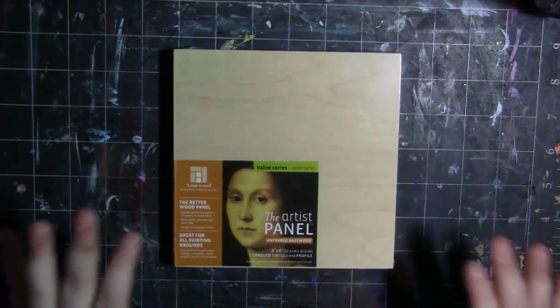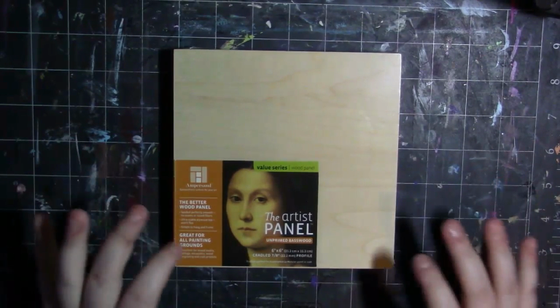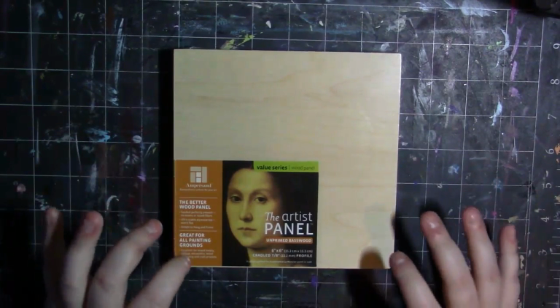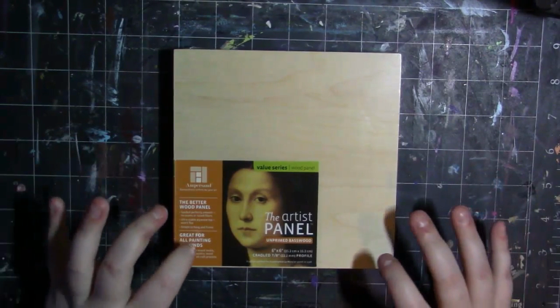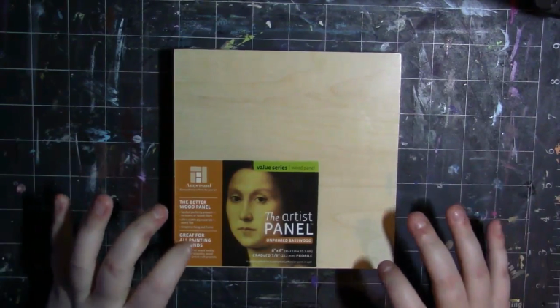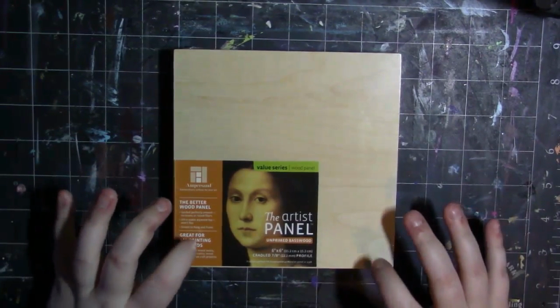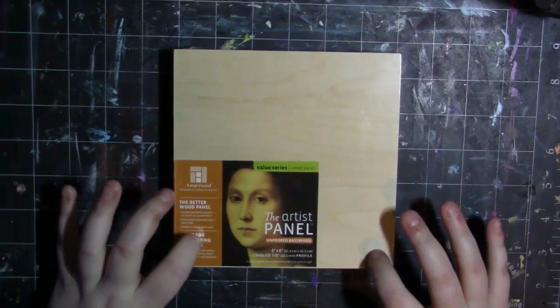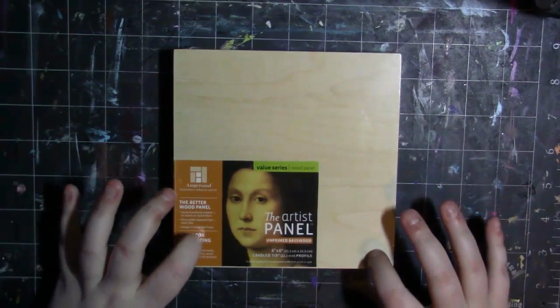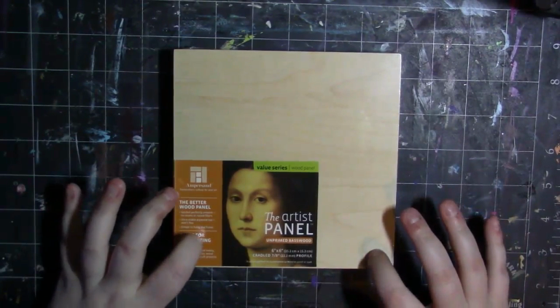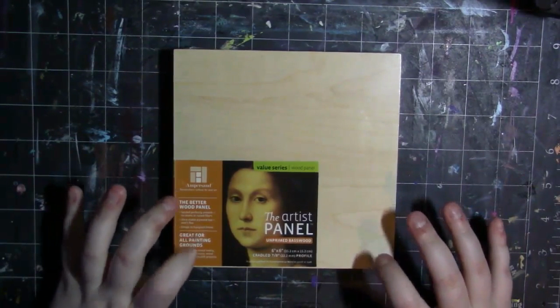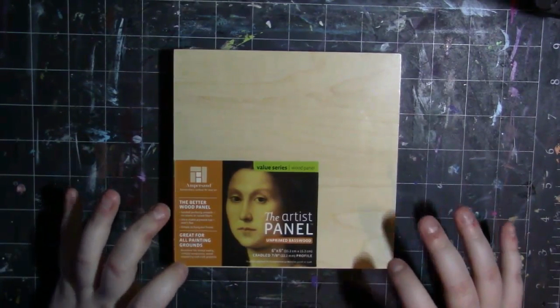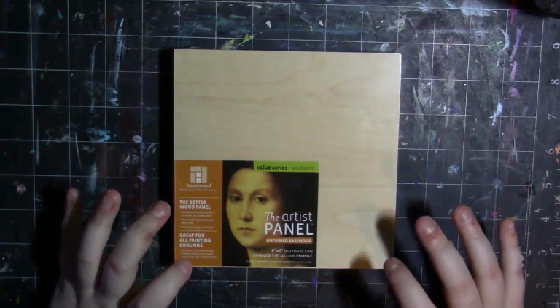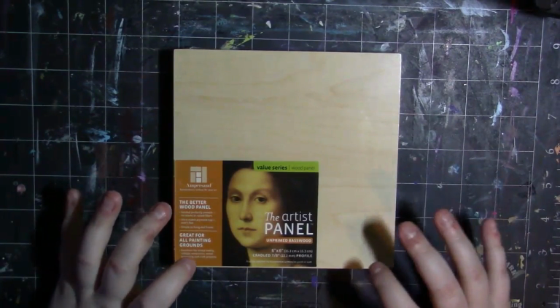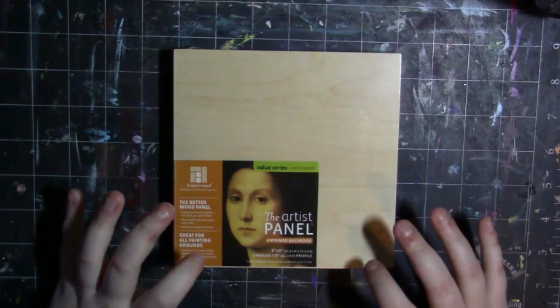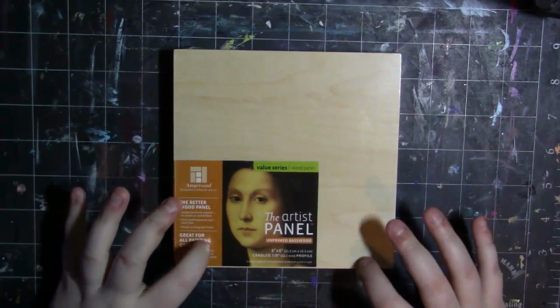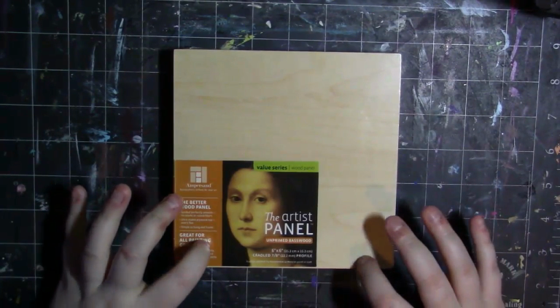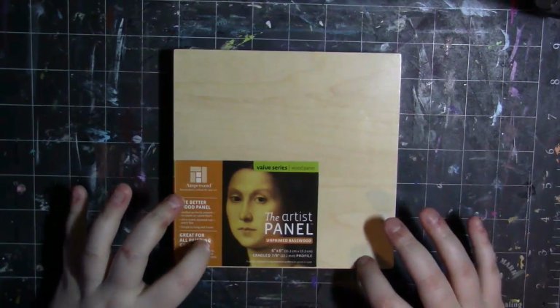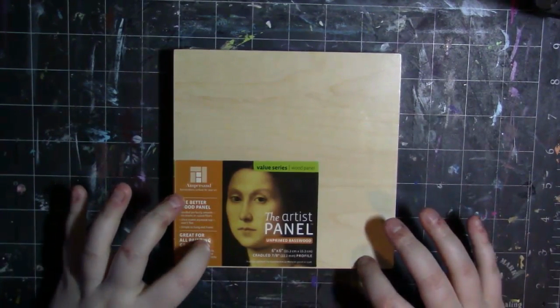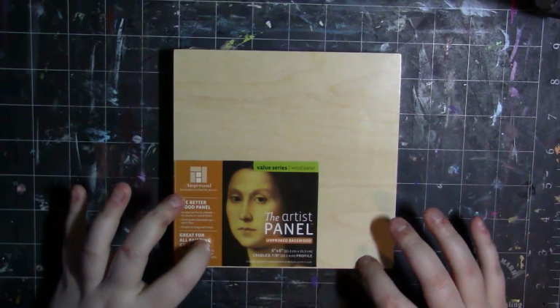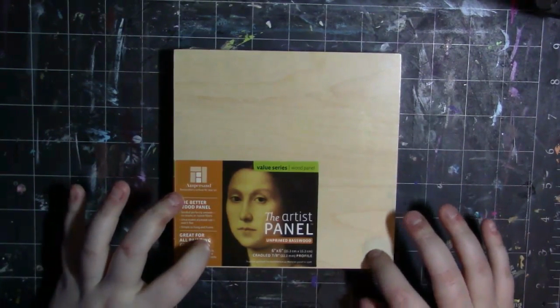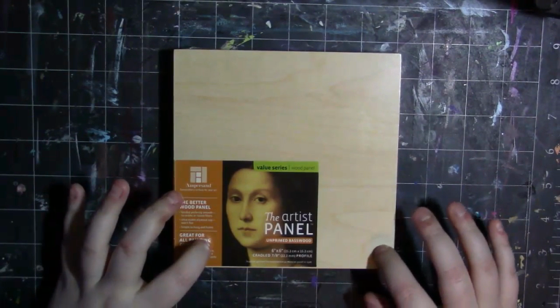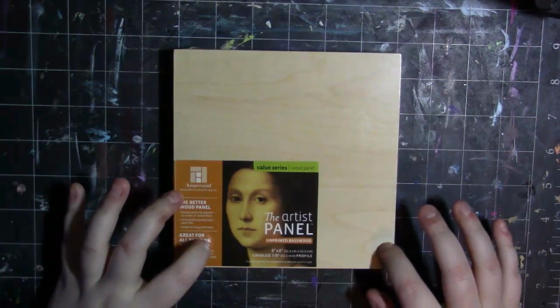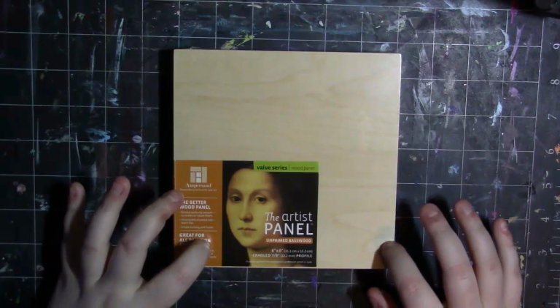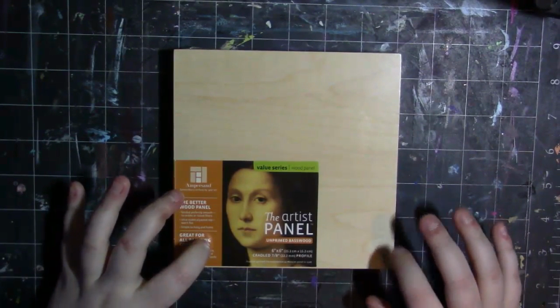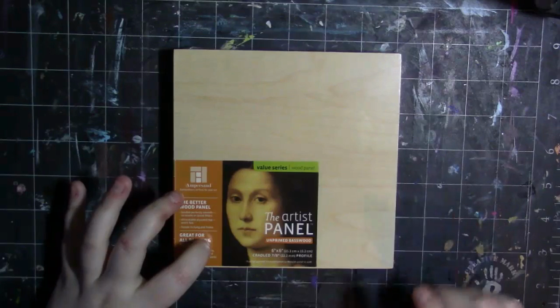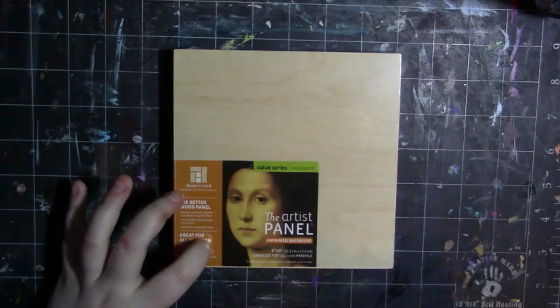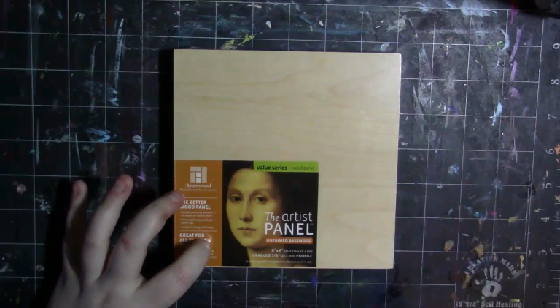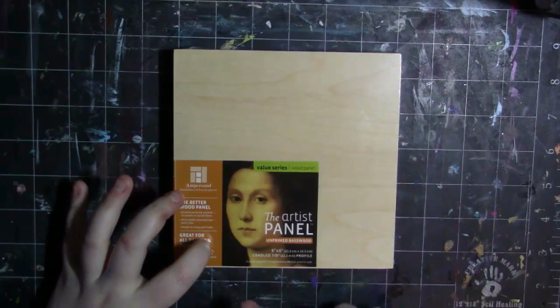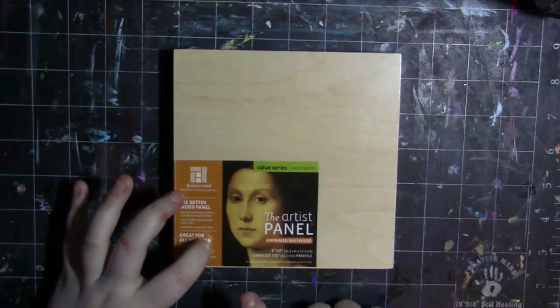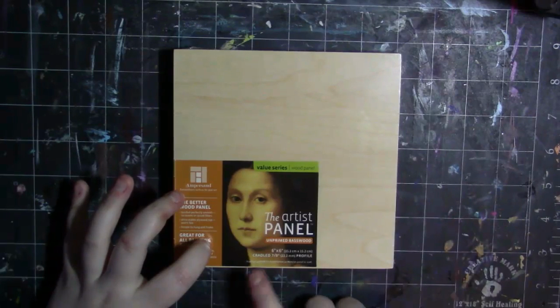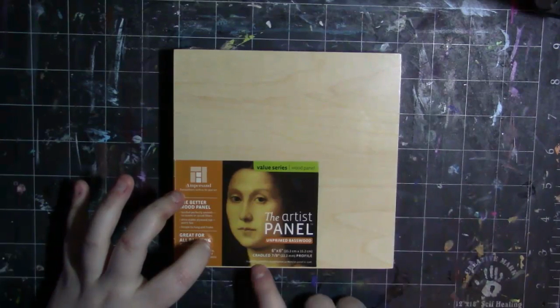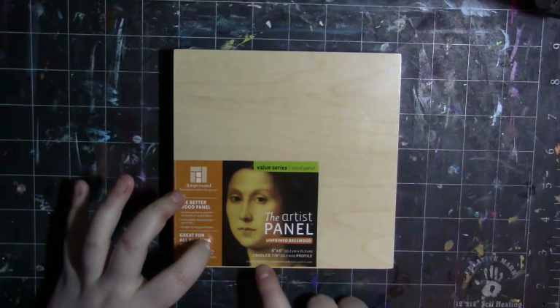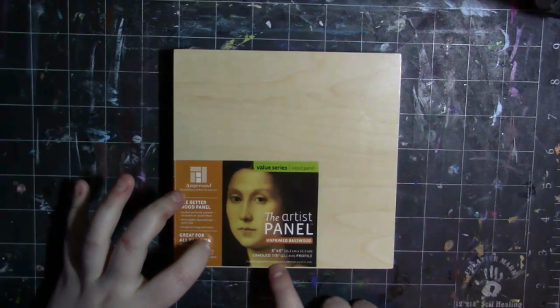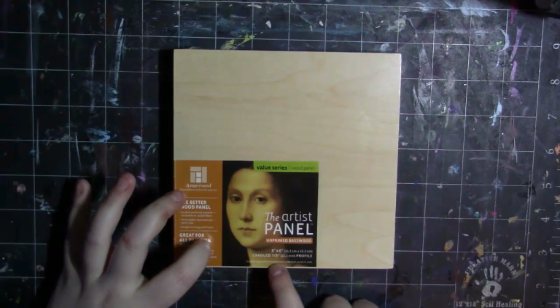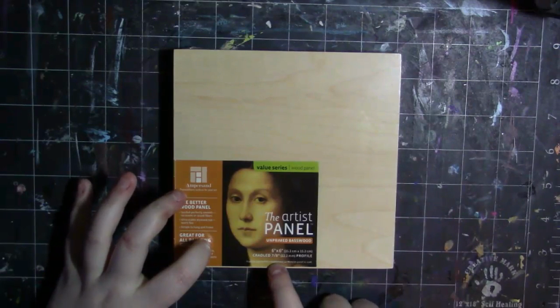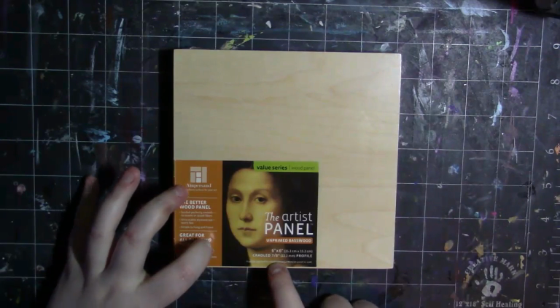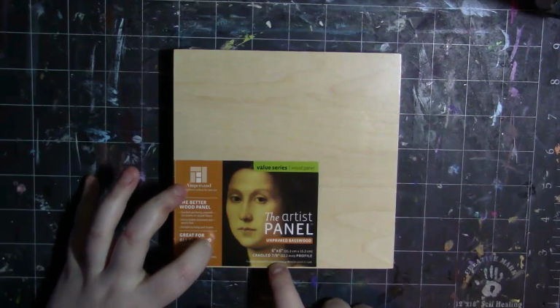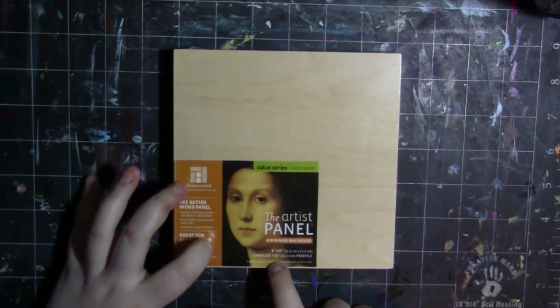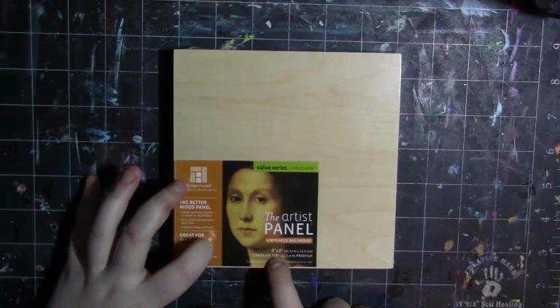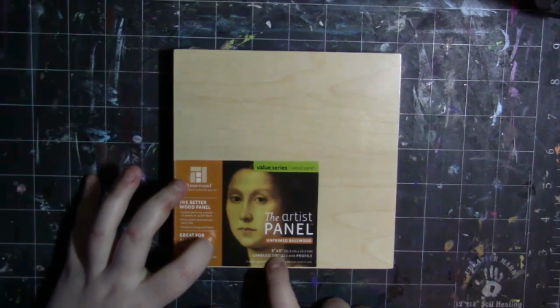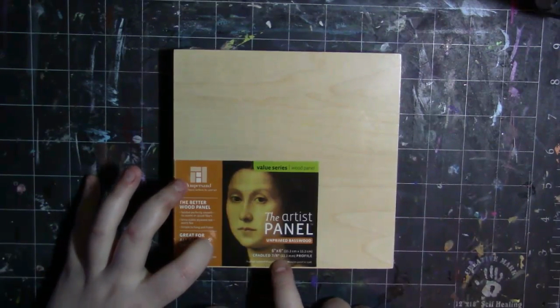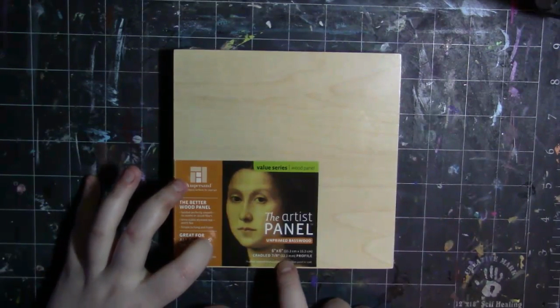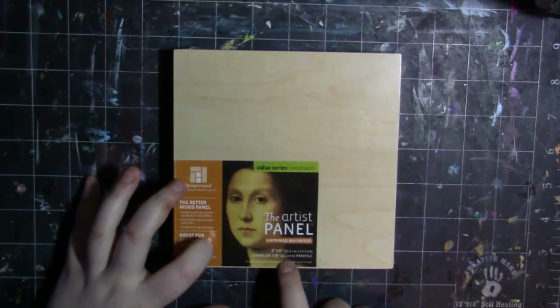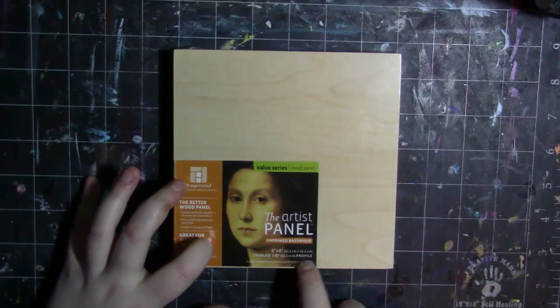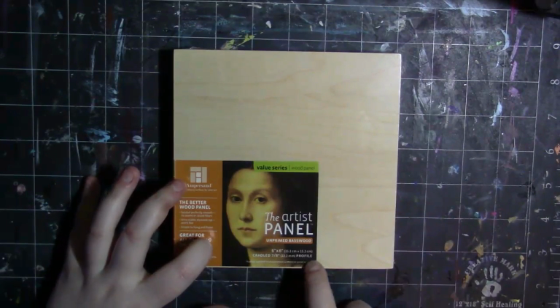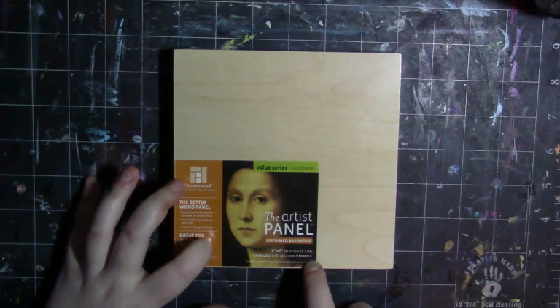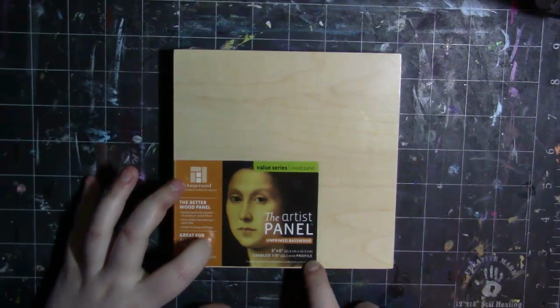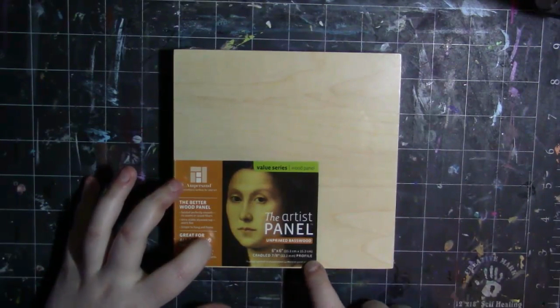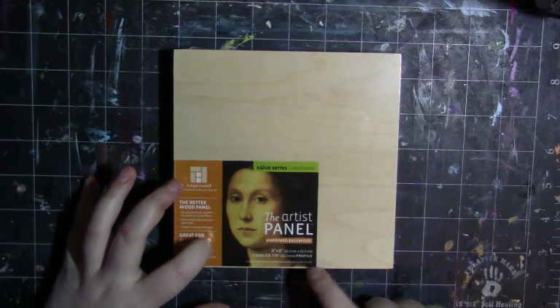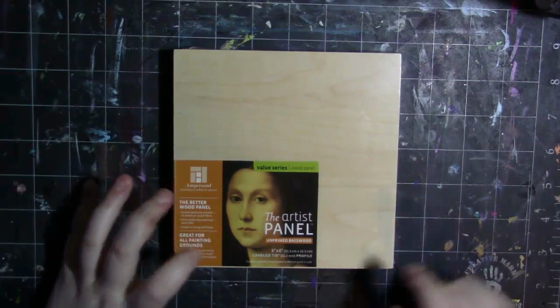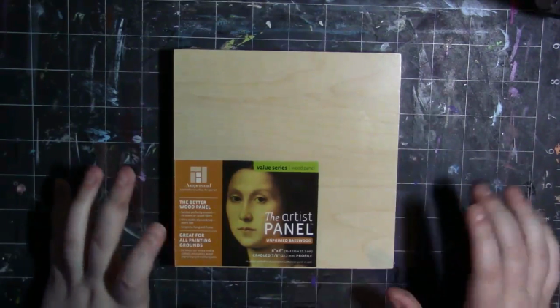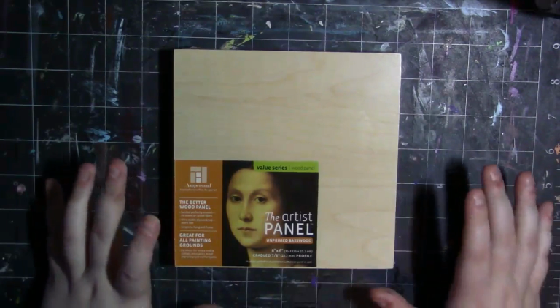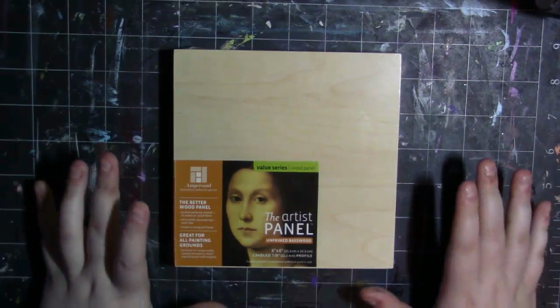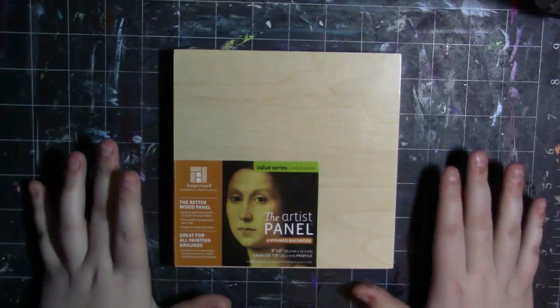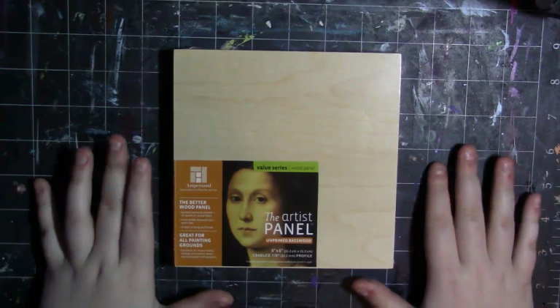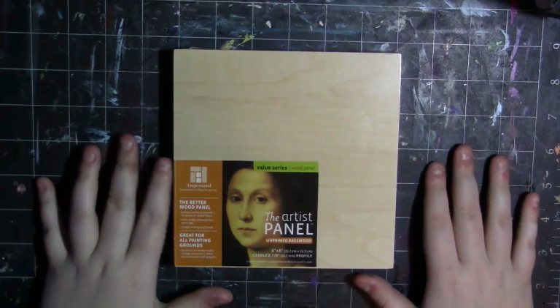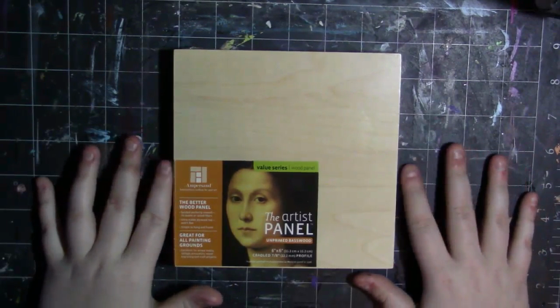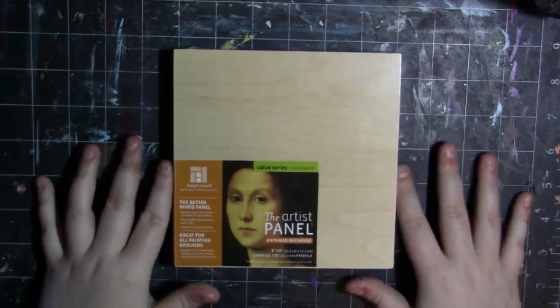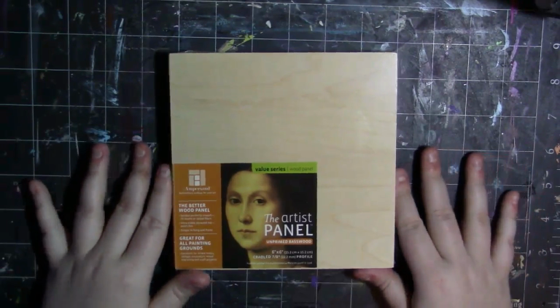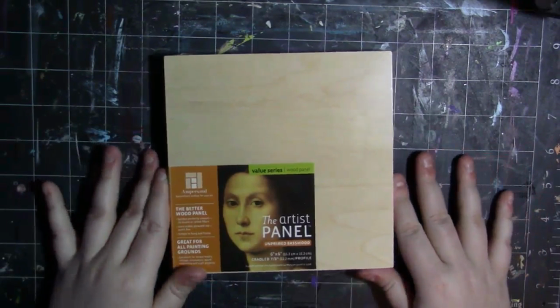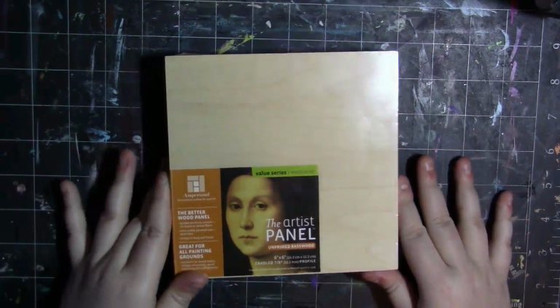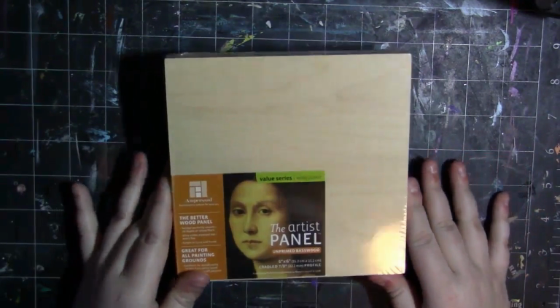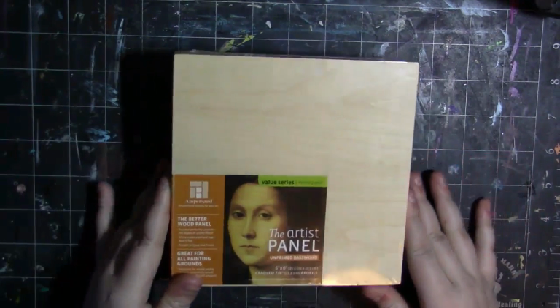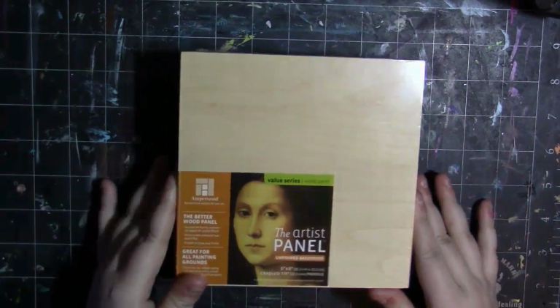The one I have here is 6 by 6 inches. It is a cradled 7/8ths of an inch profile.